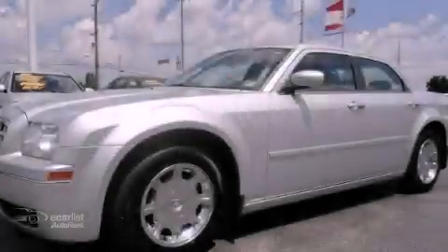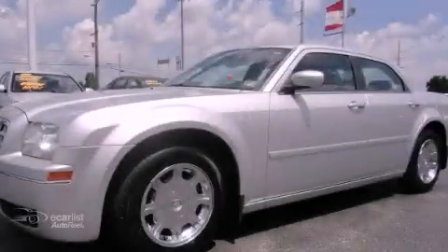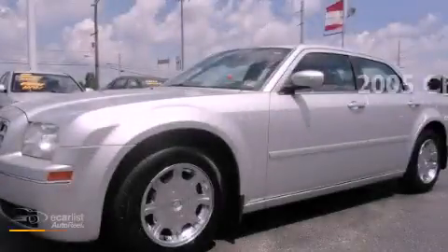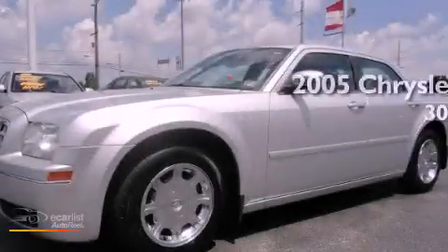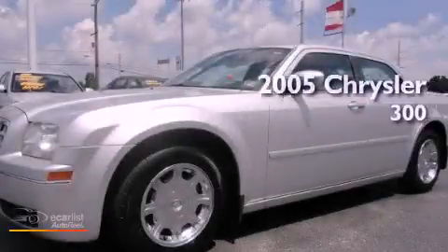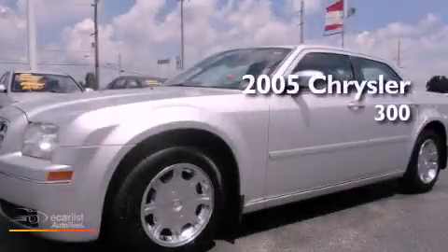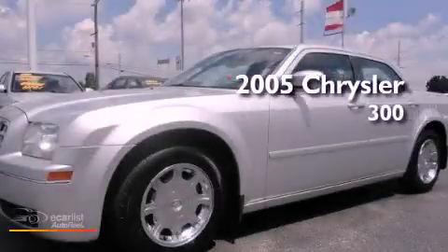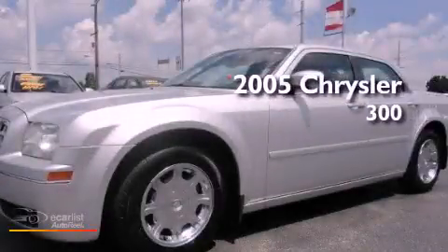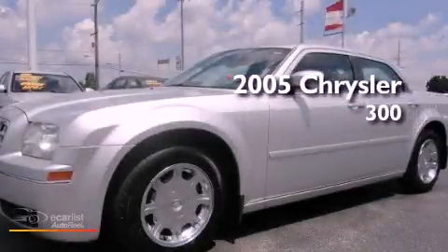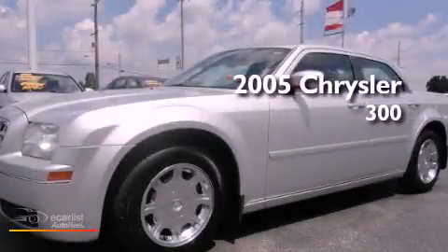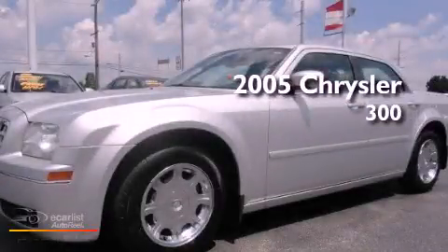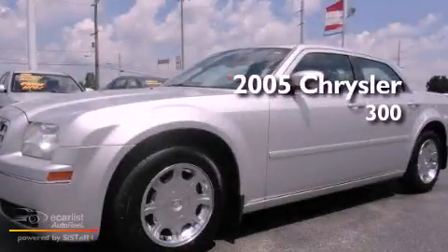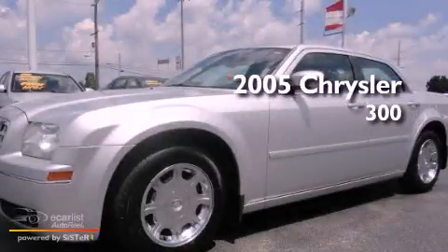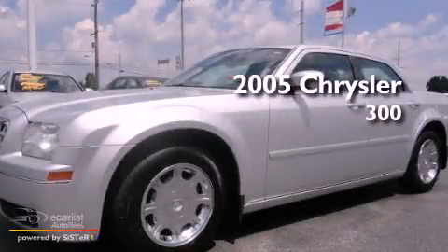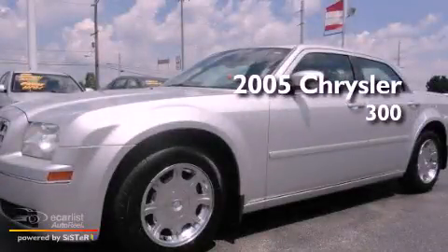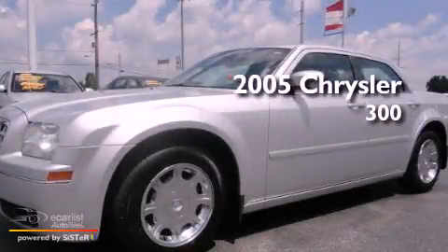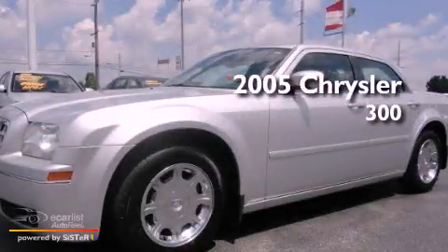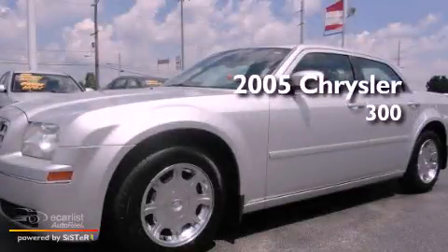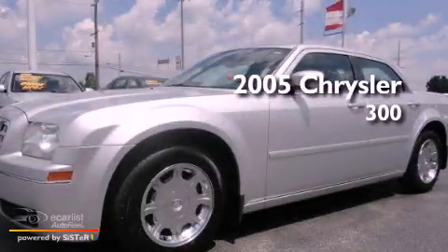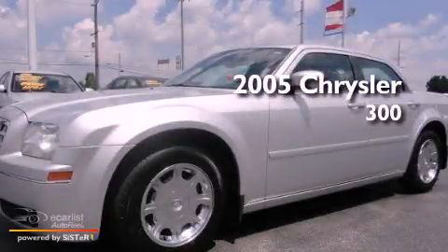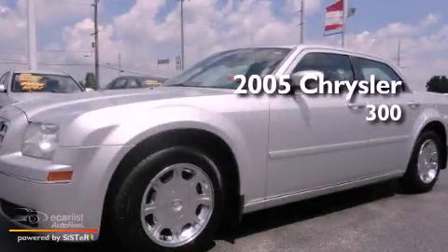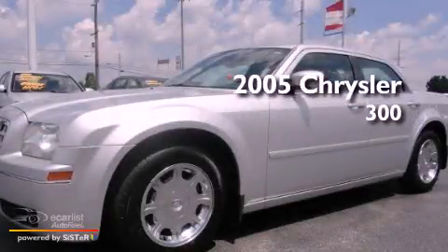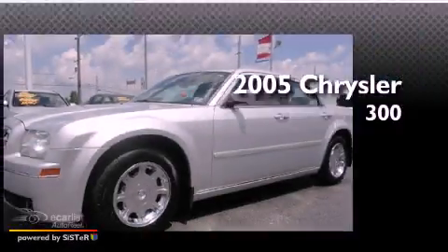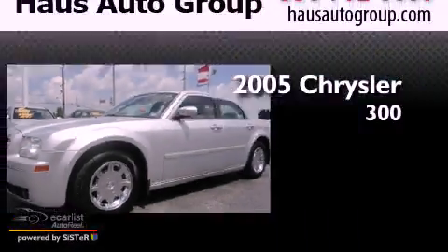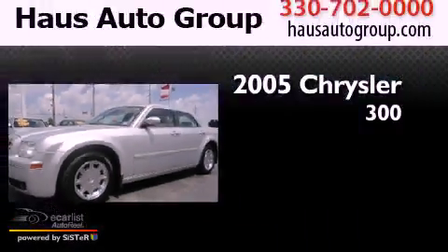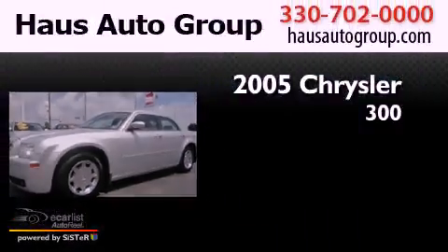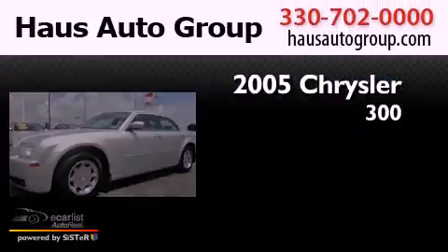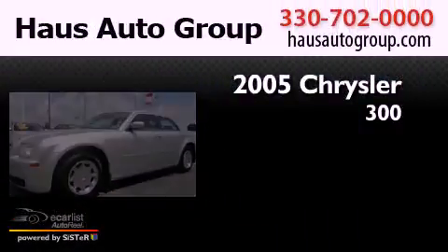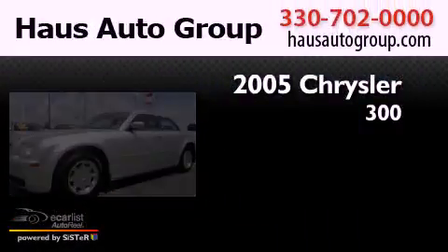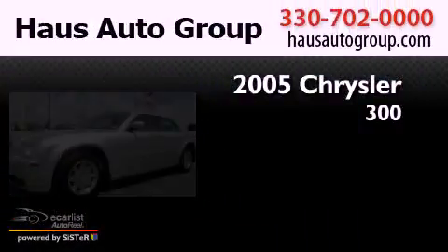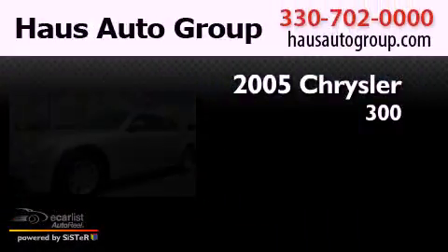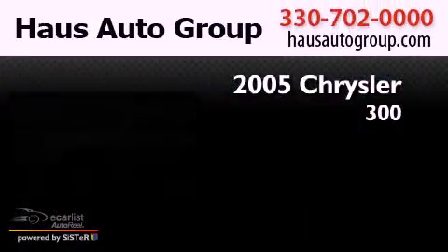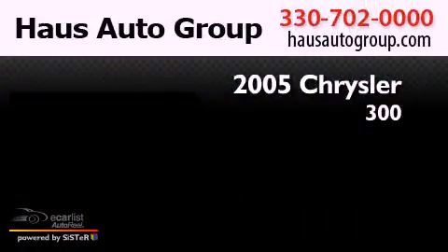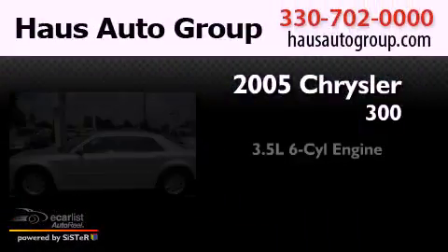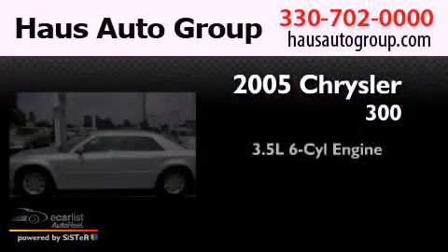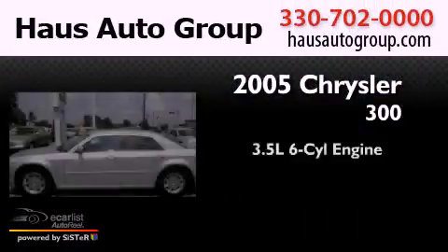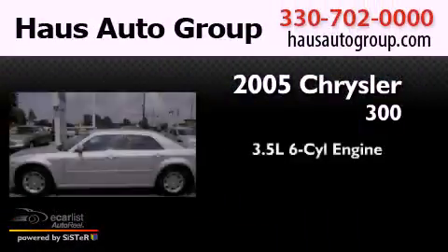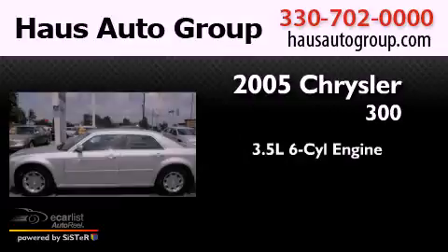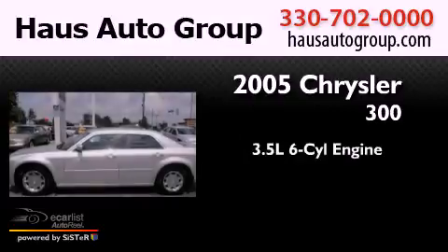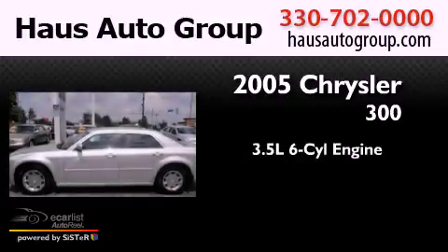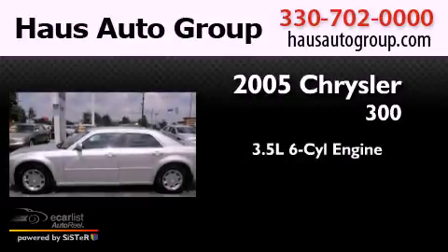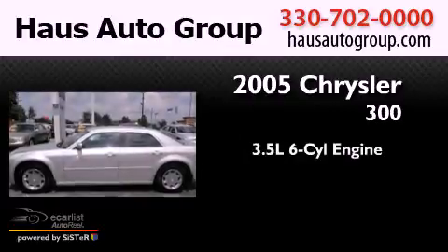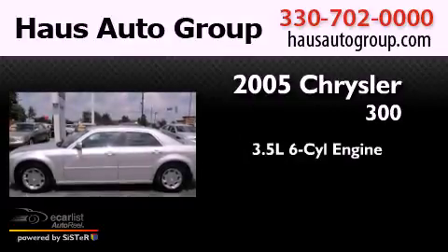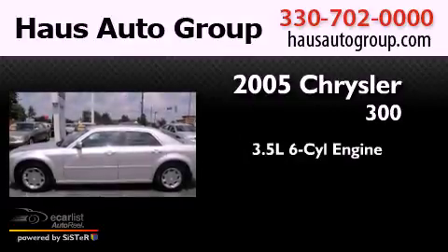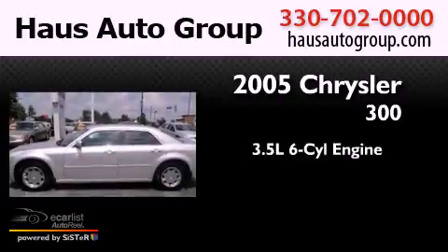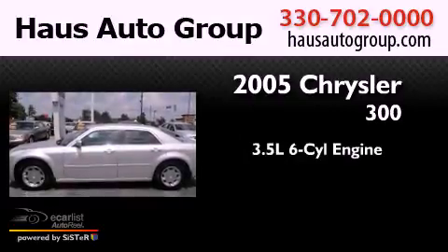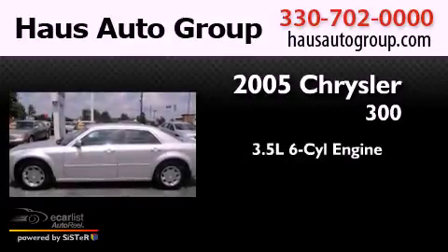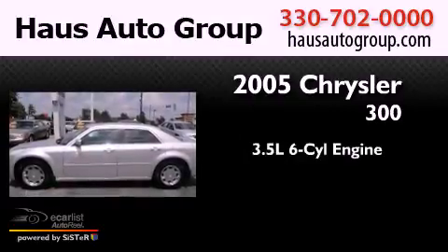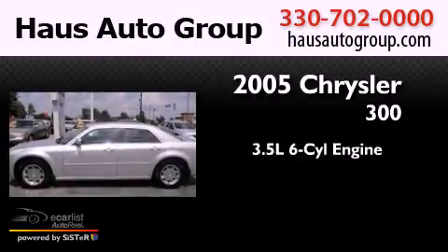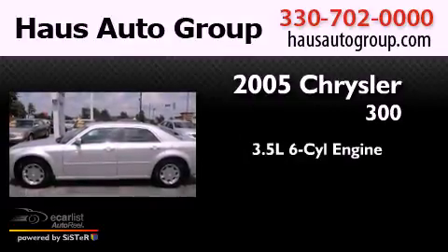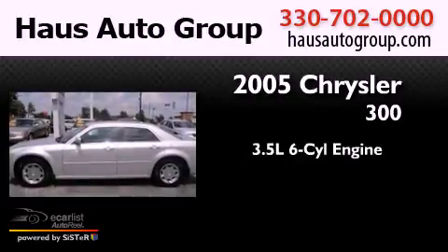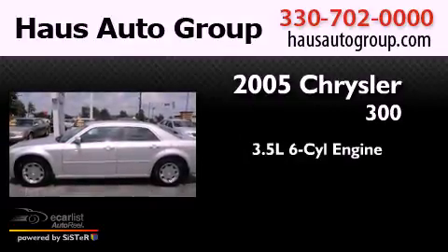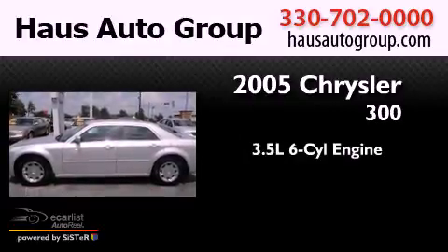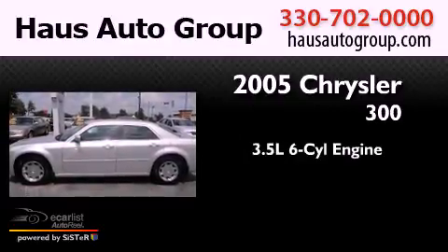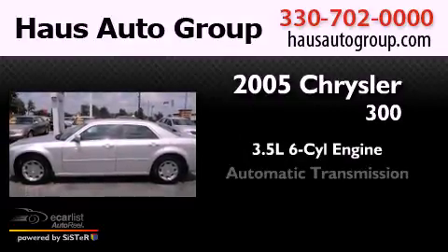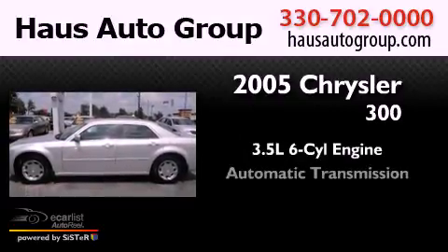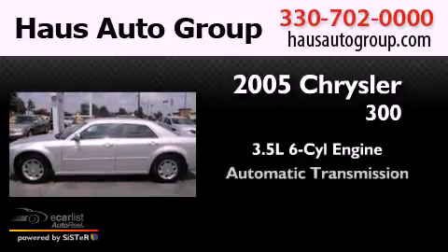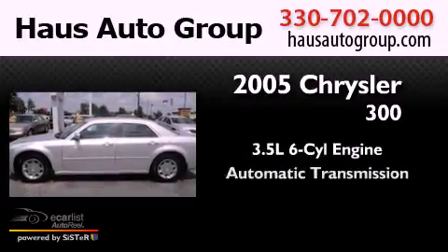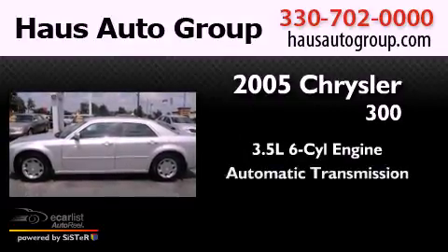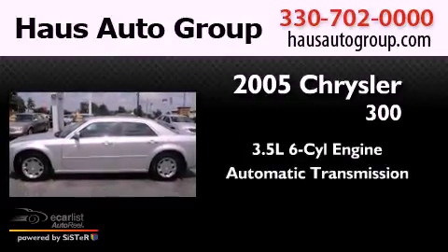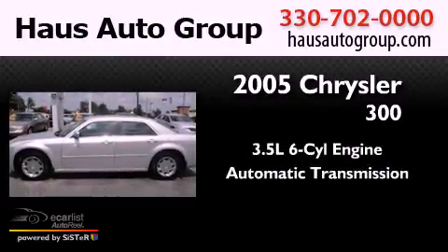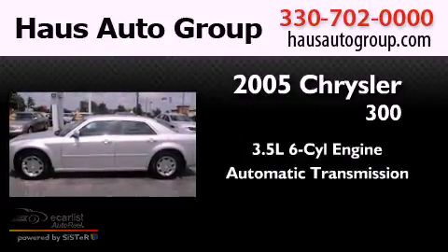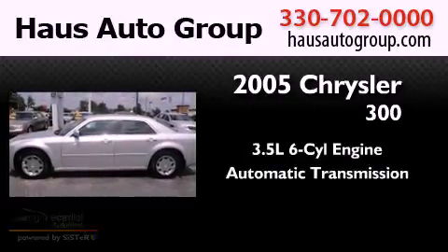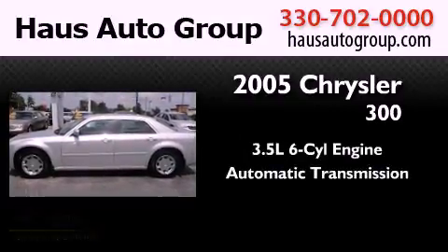This is a 2005 Chrysler 300. It has a 3.5-liter six-cylinder engine and an automatic transmission.